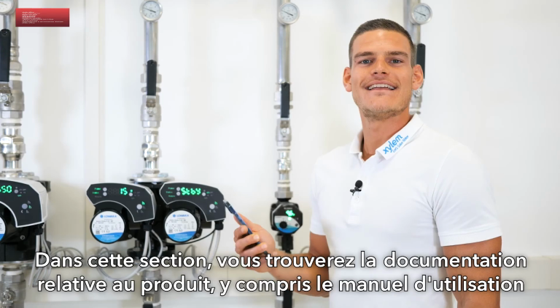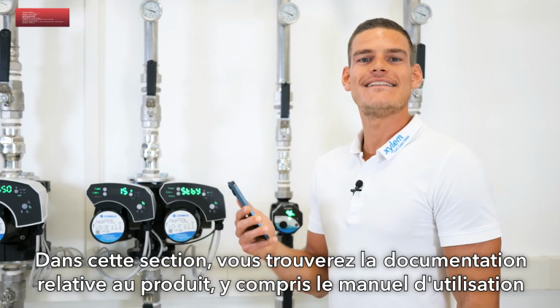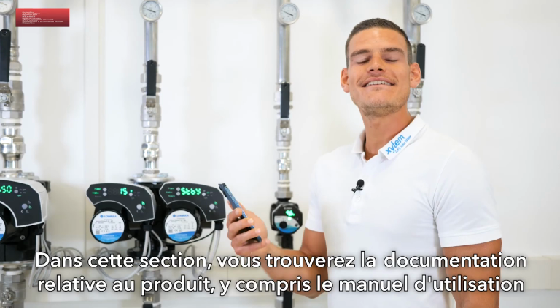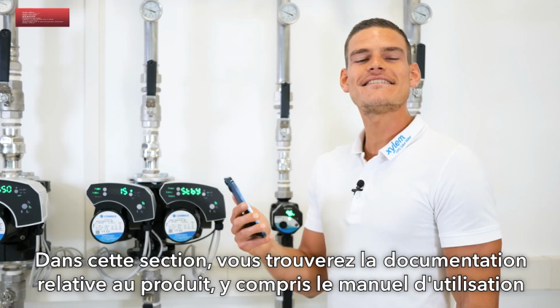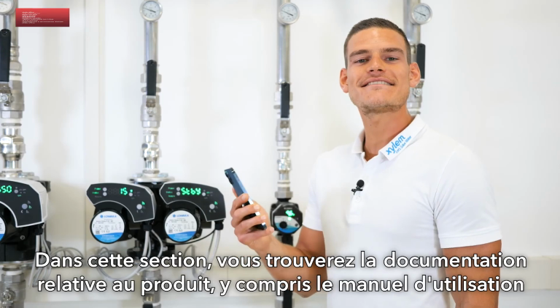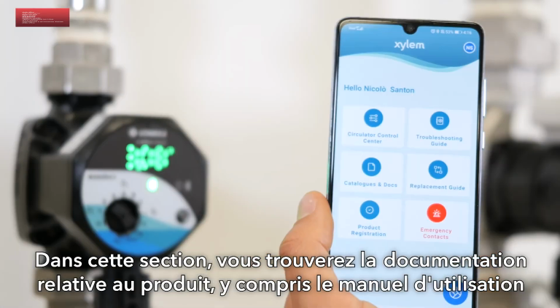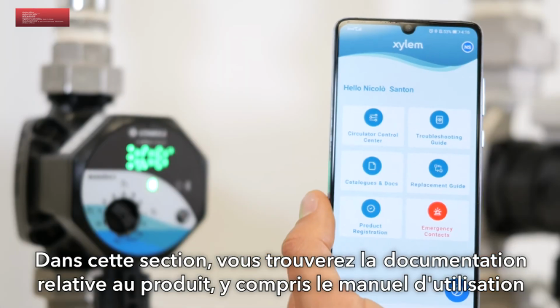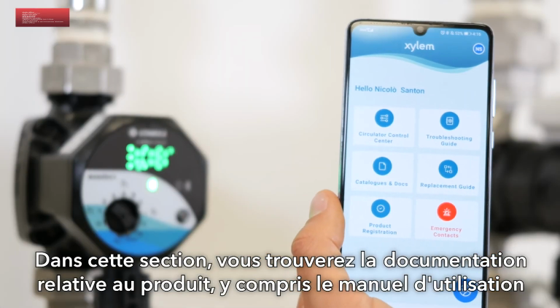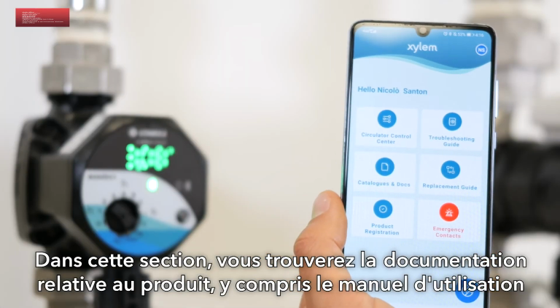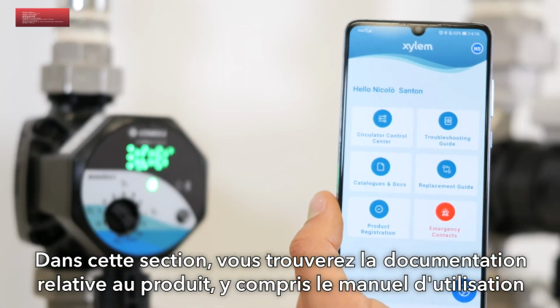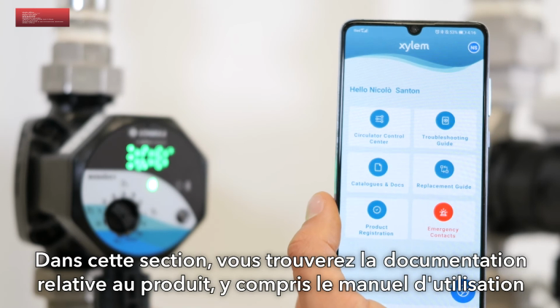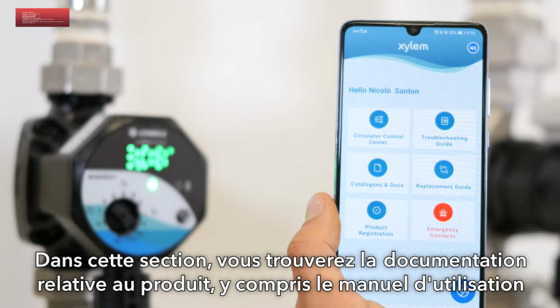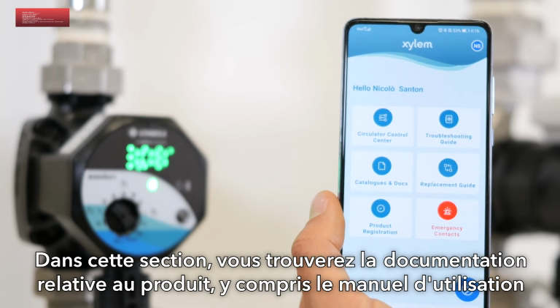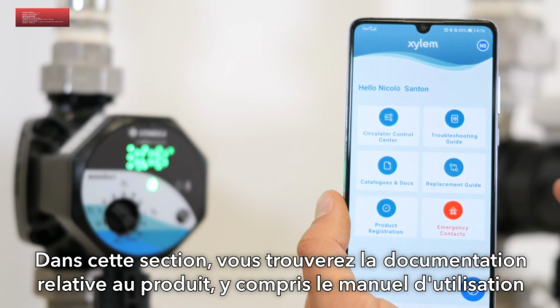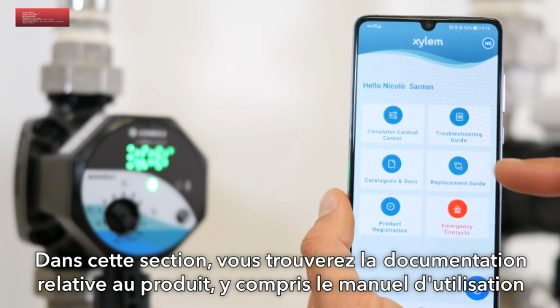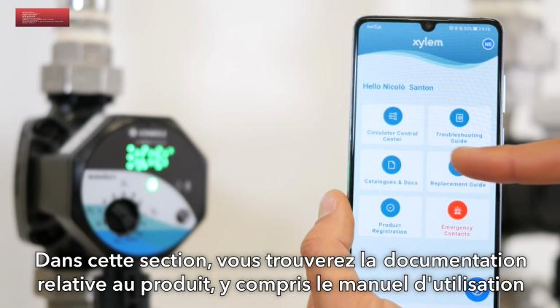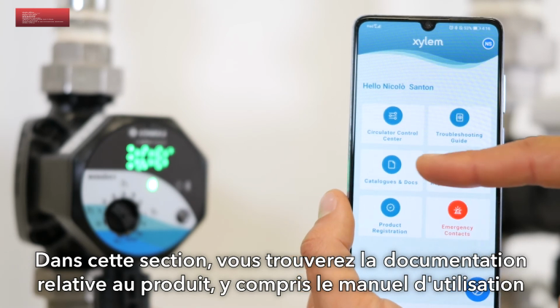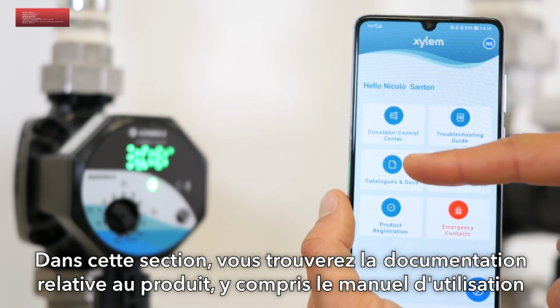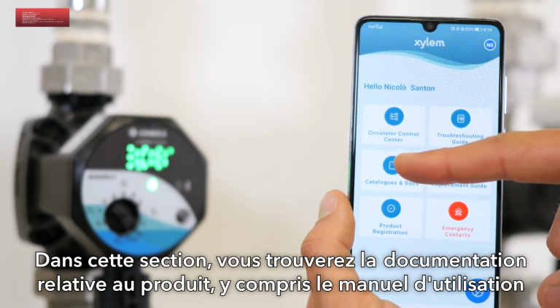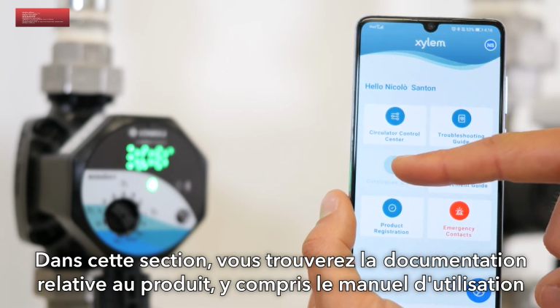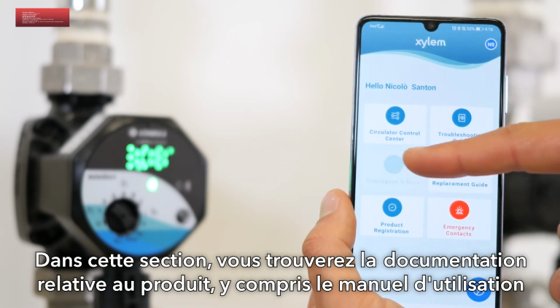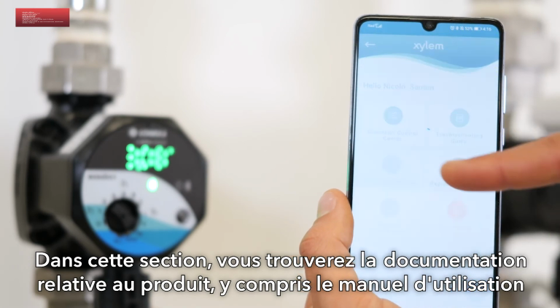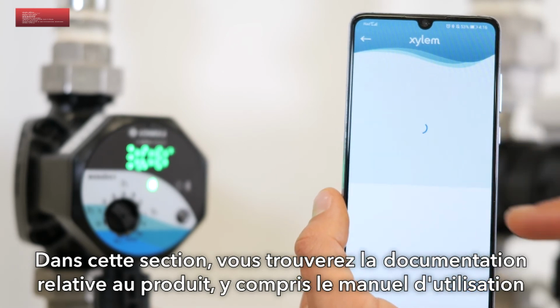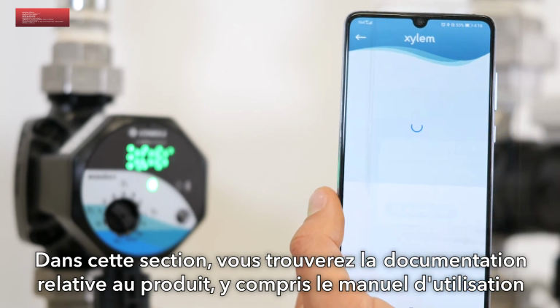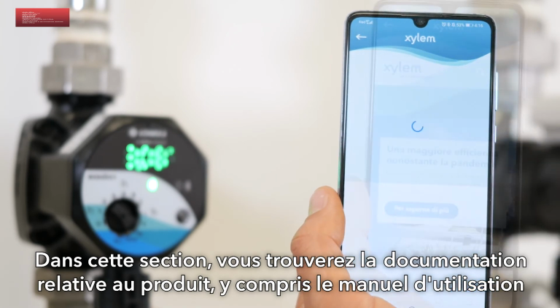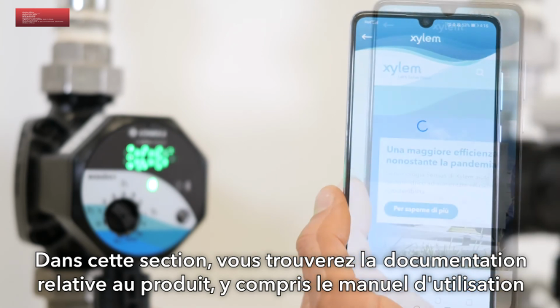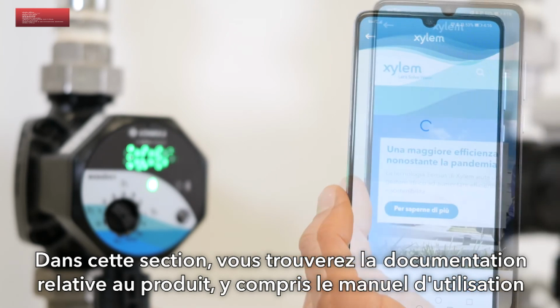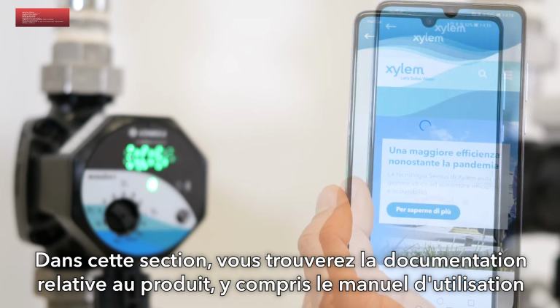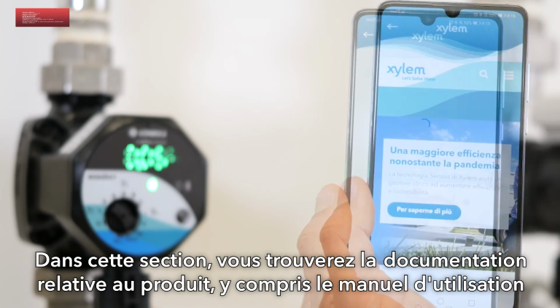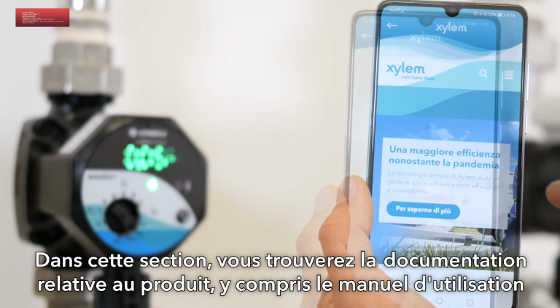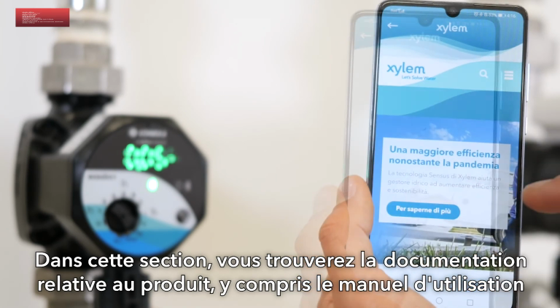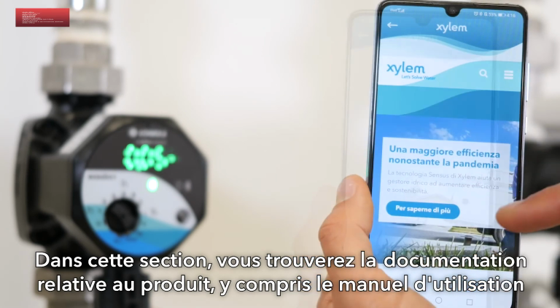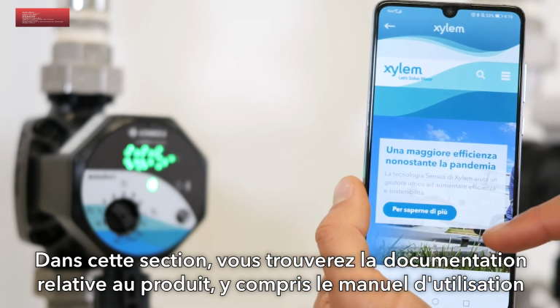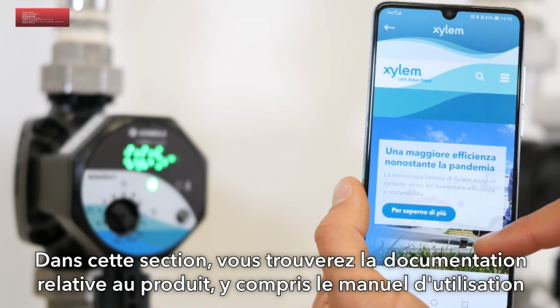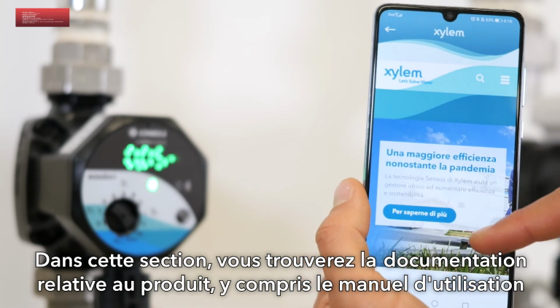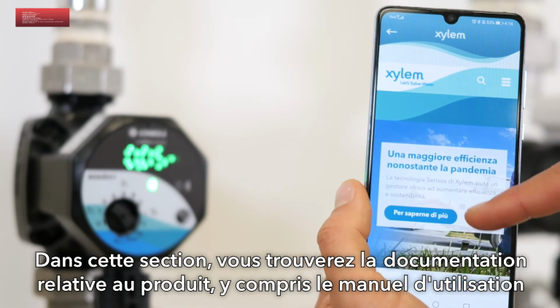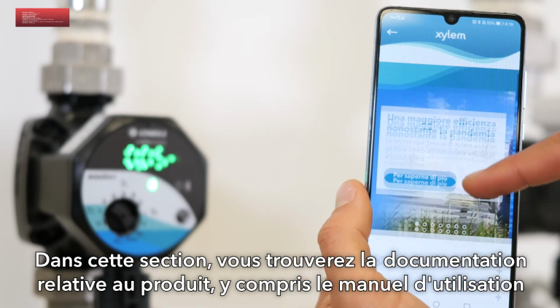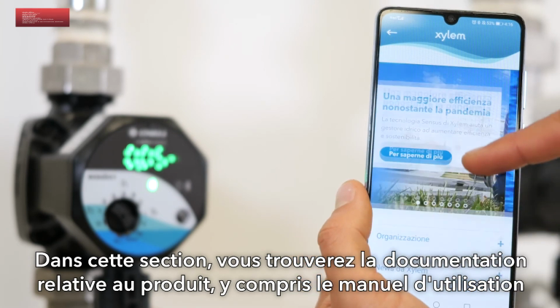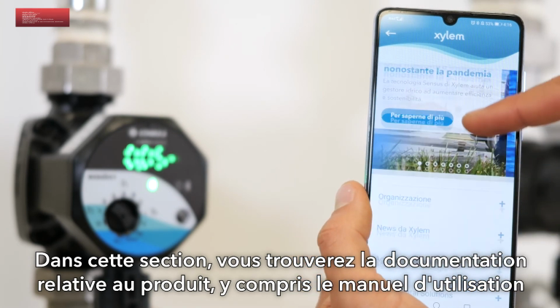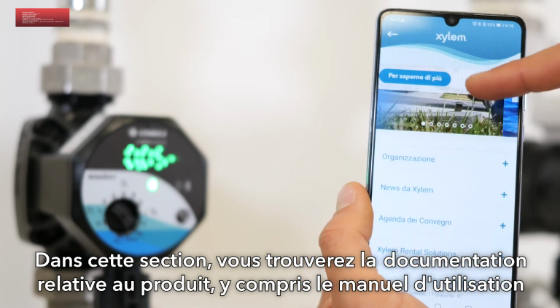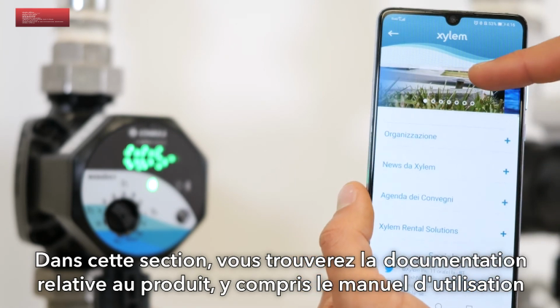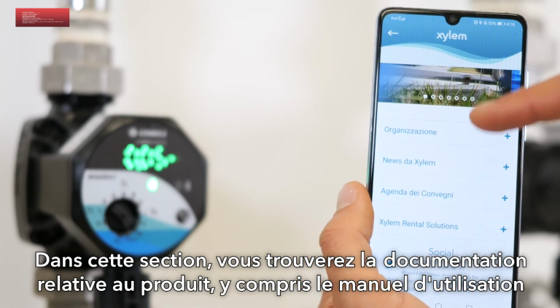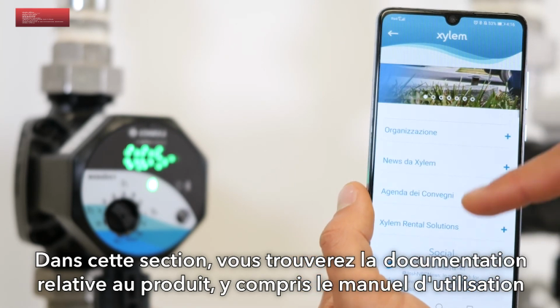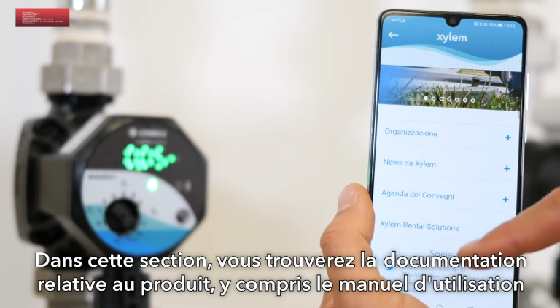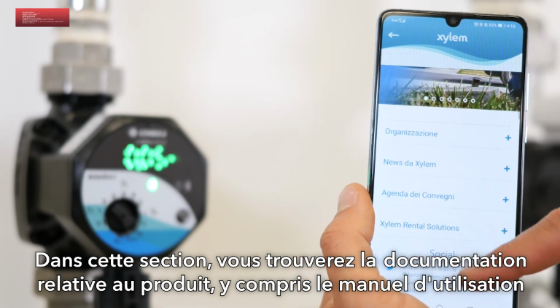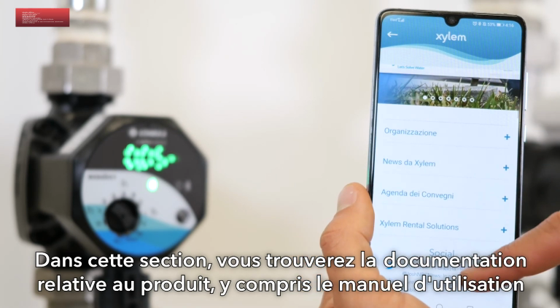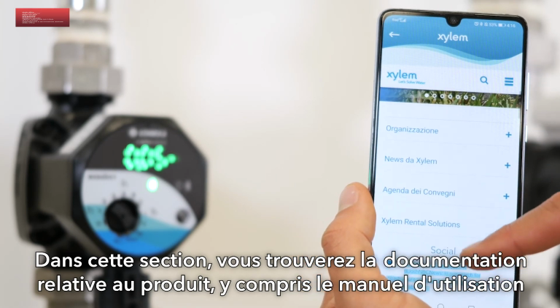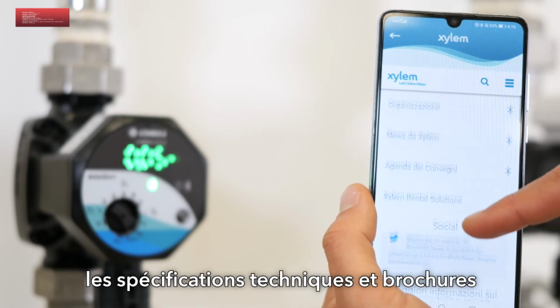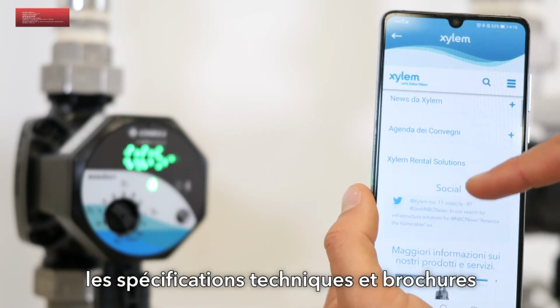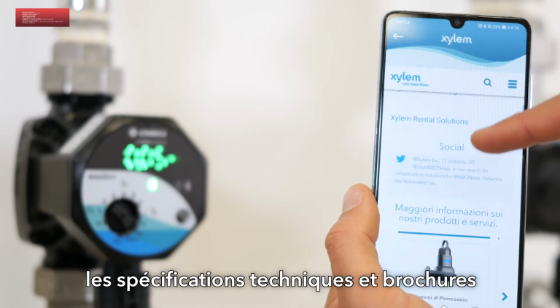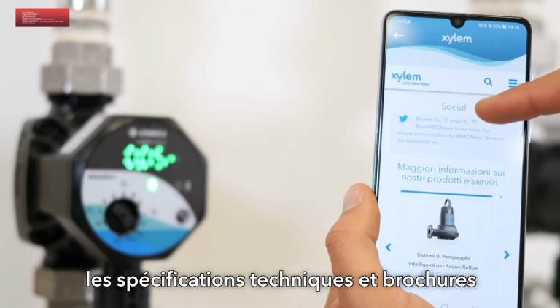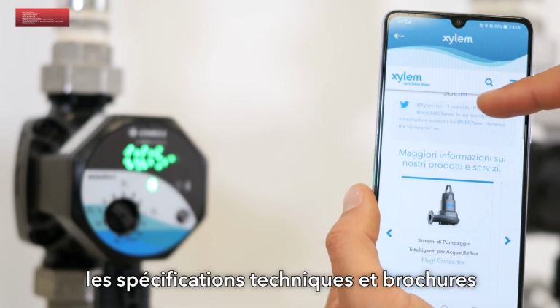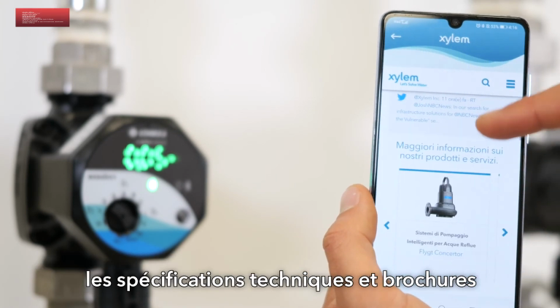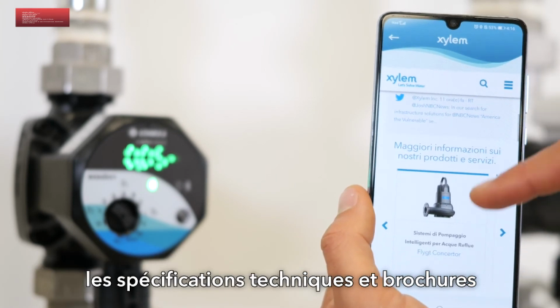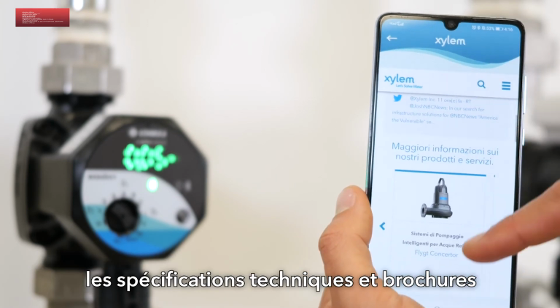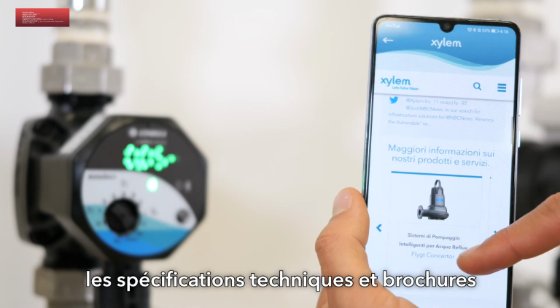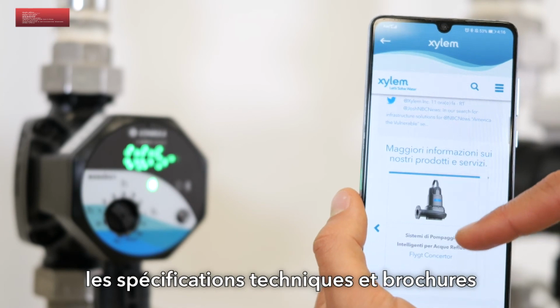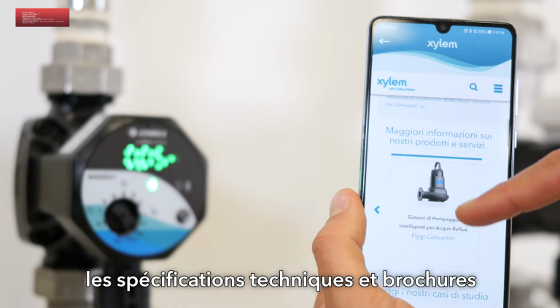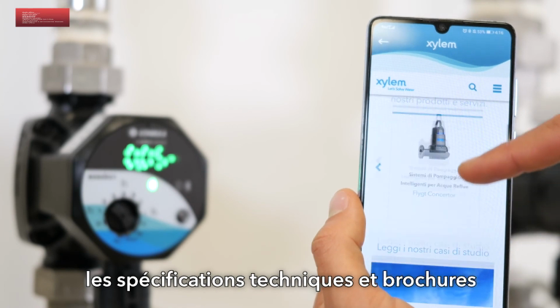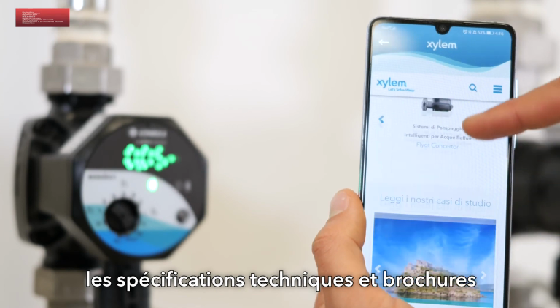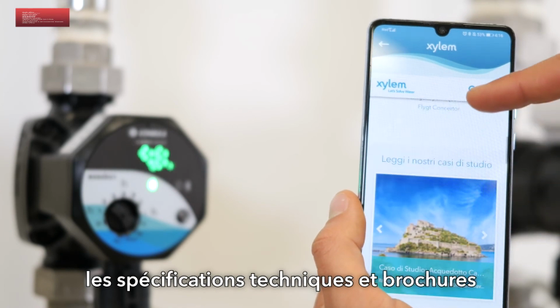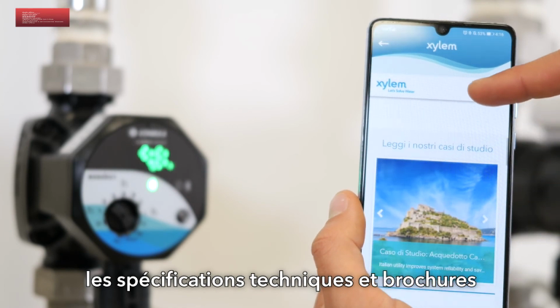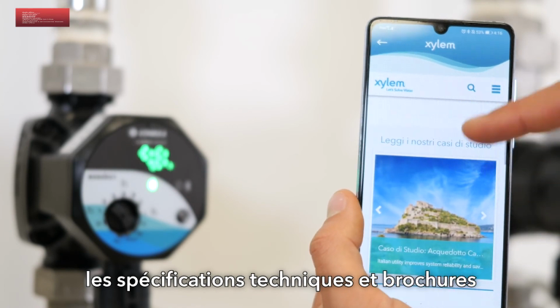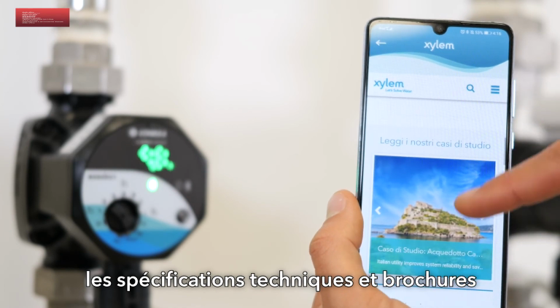In this section you can find technical and commercial documentation, such as the digital IOM, technical specifications, and brochures.